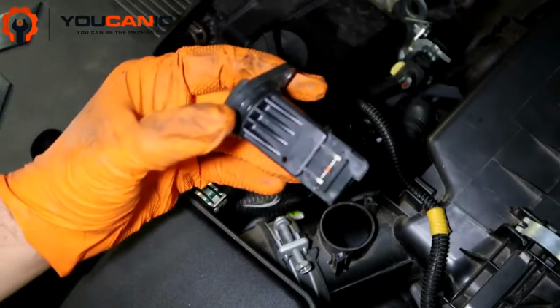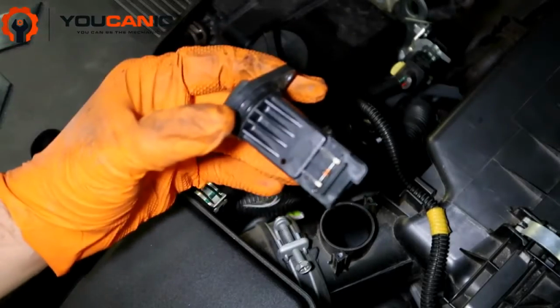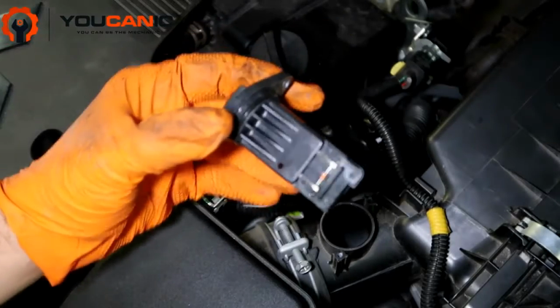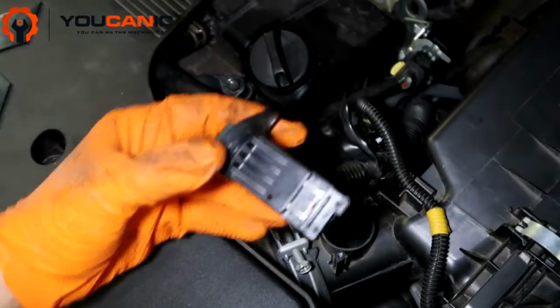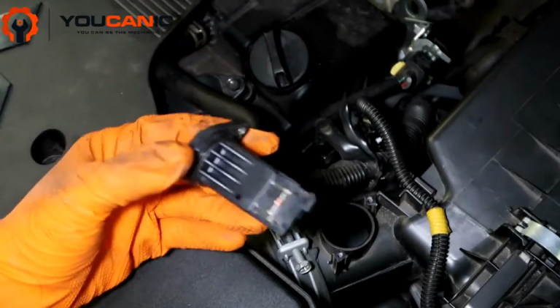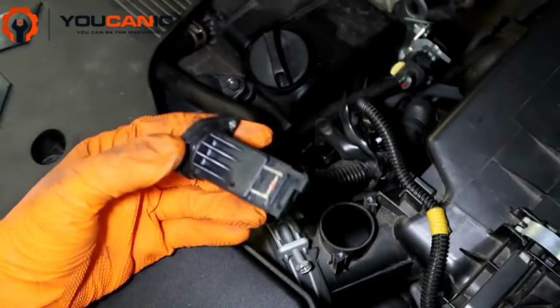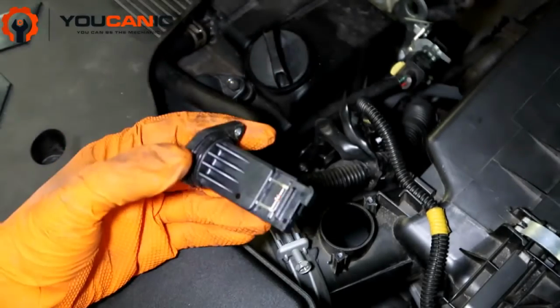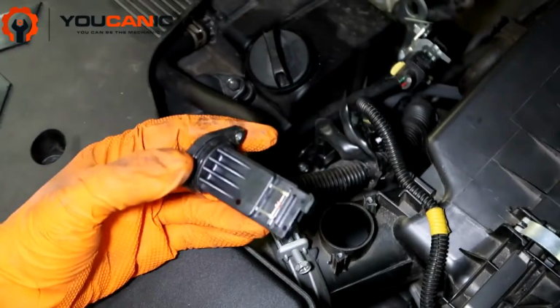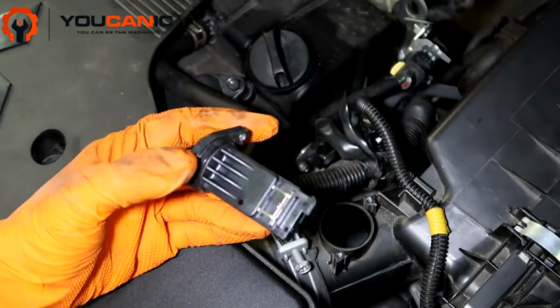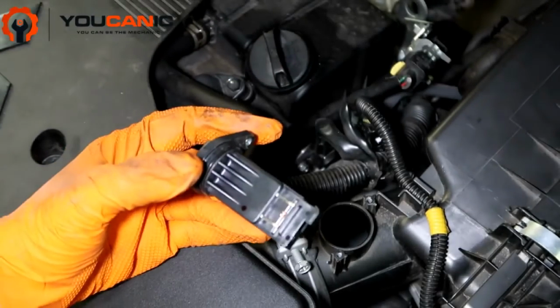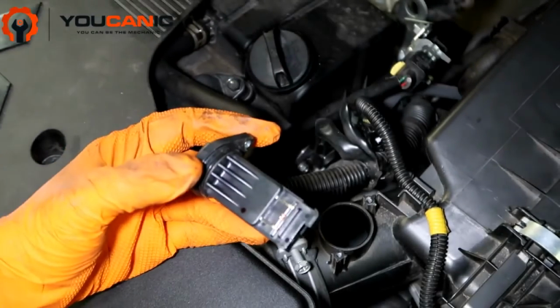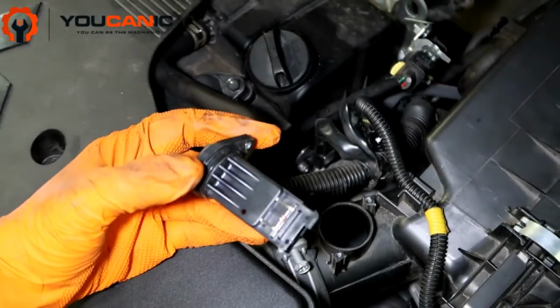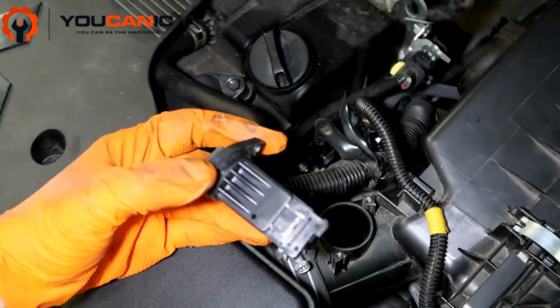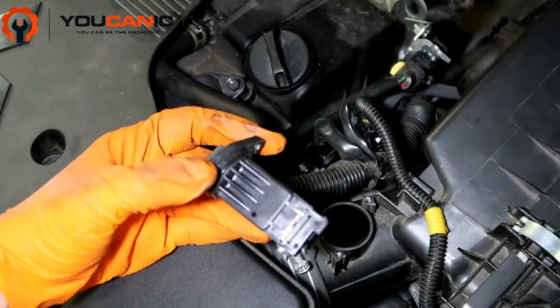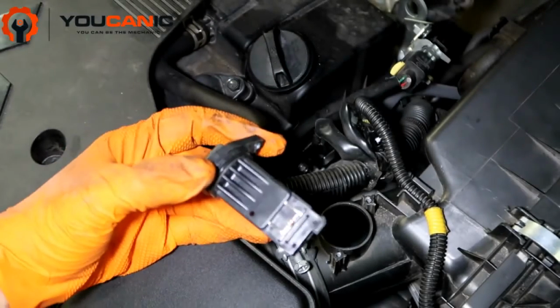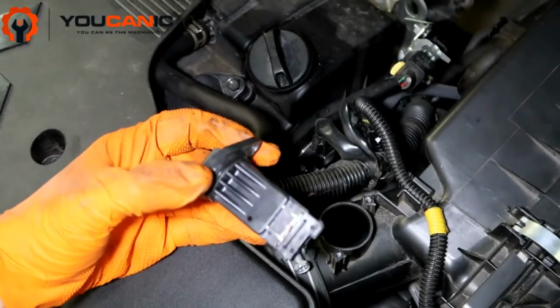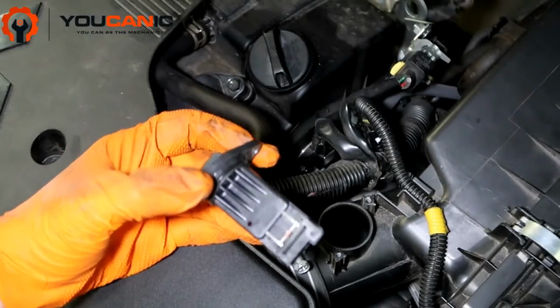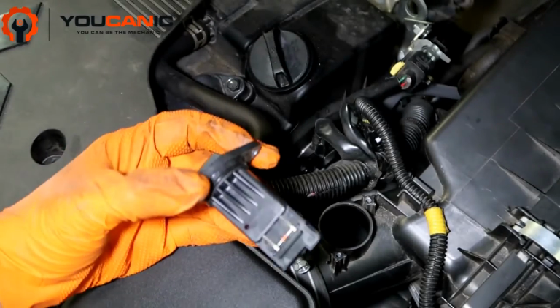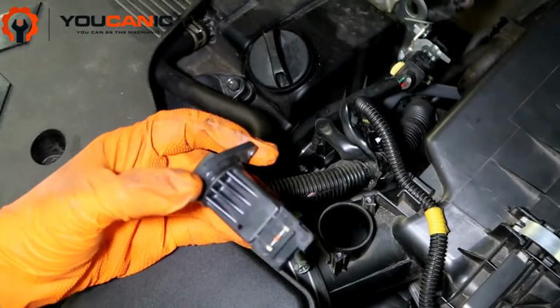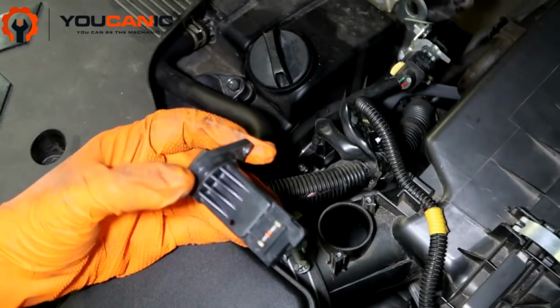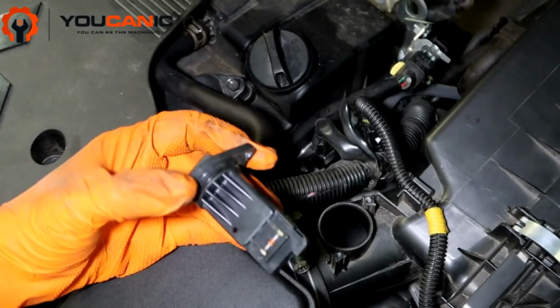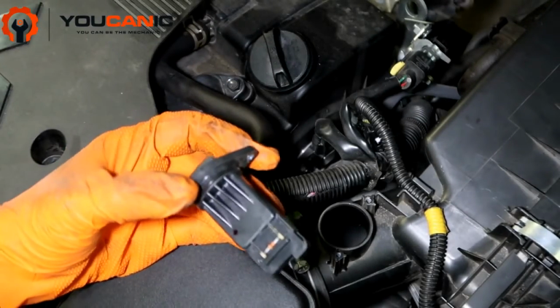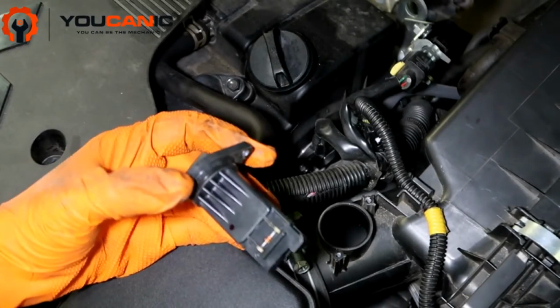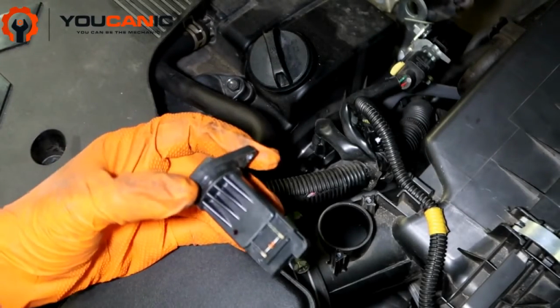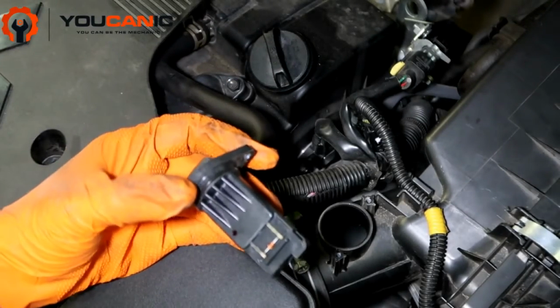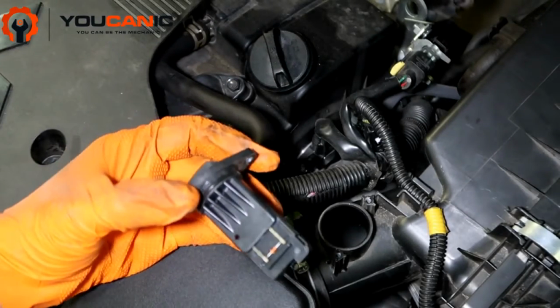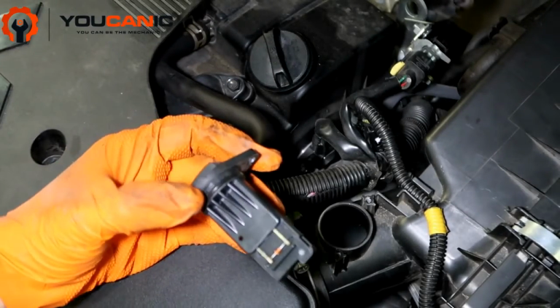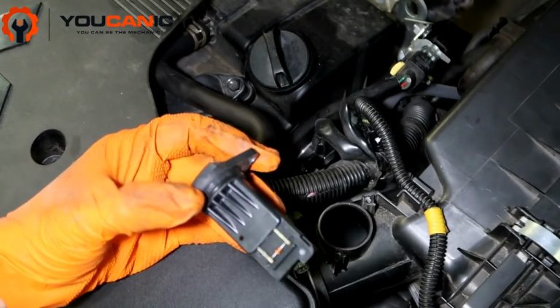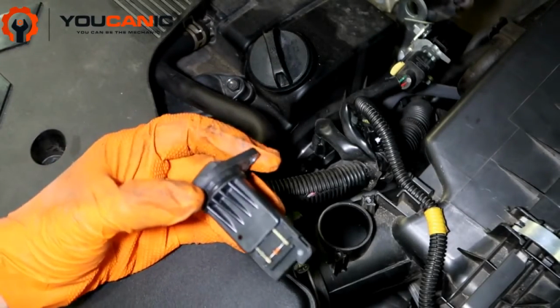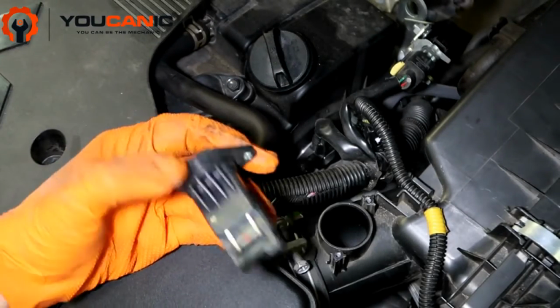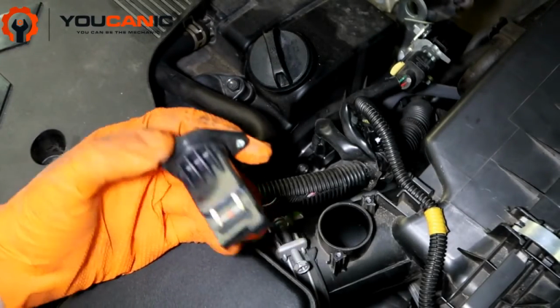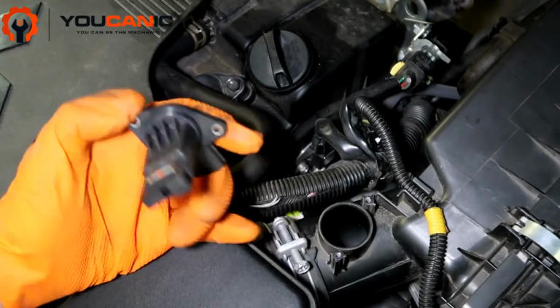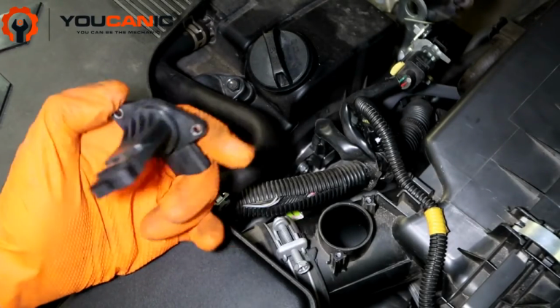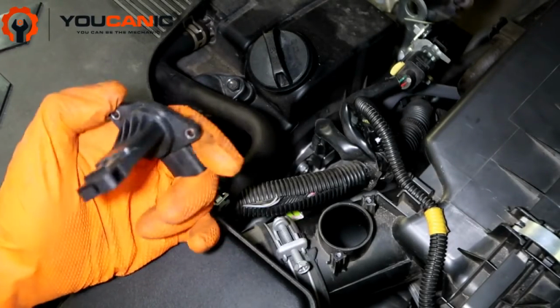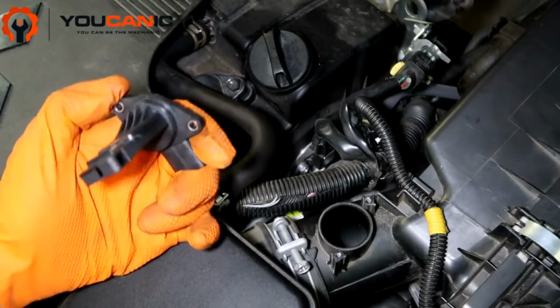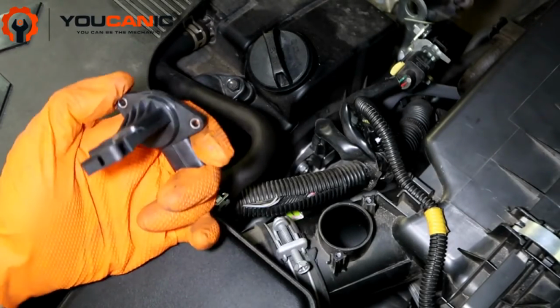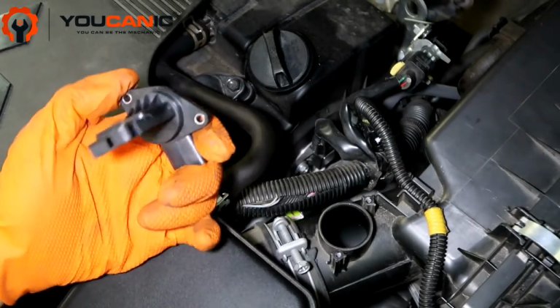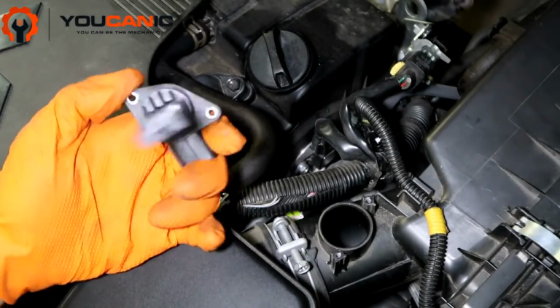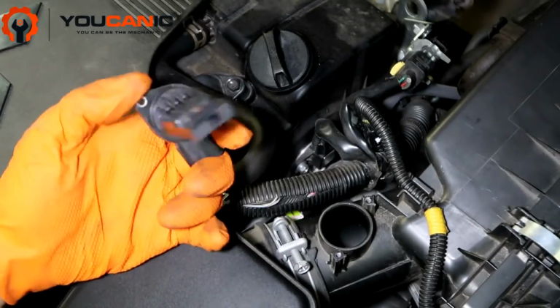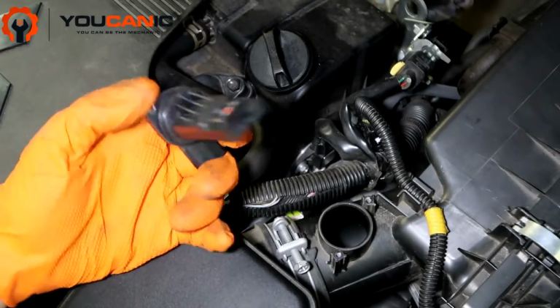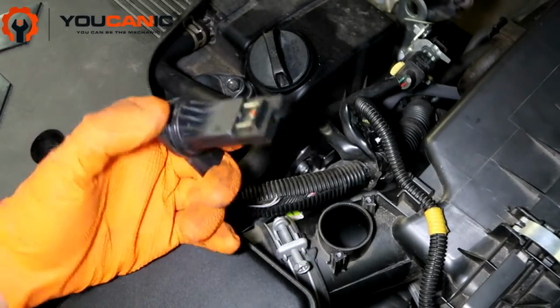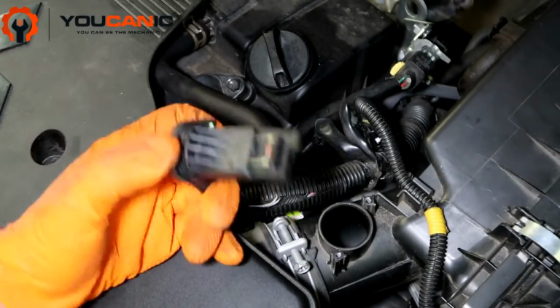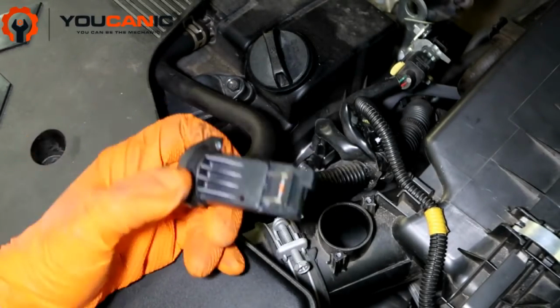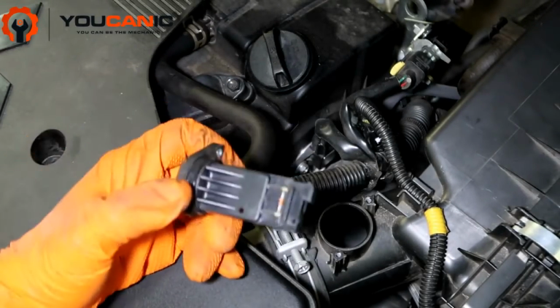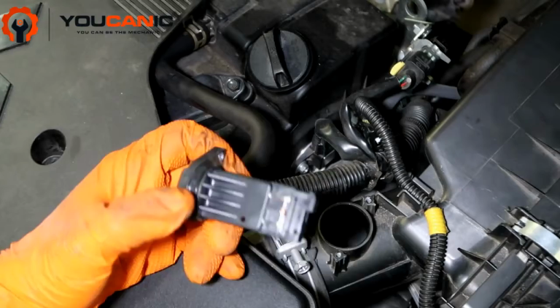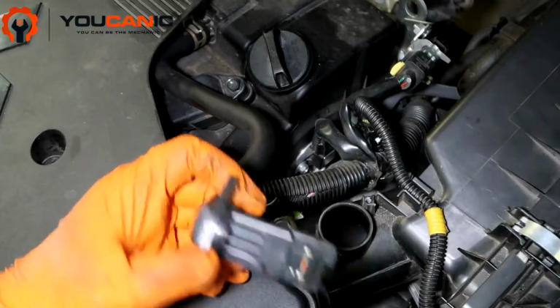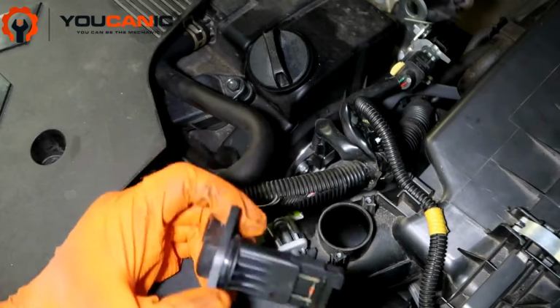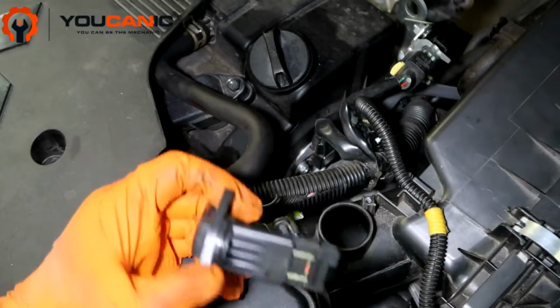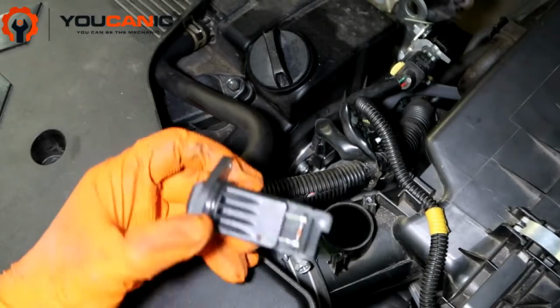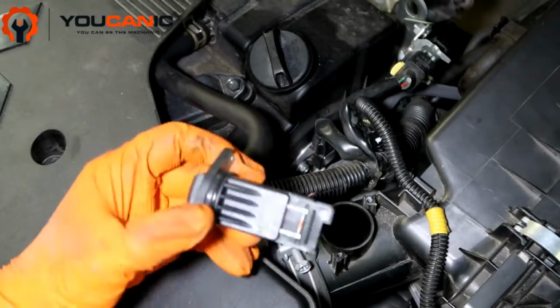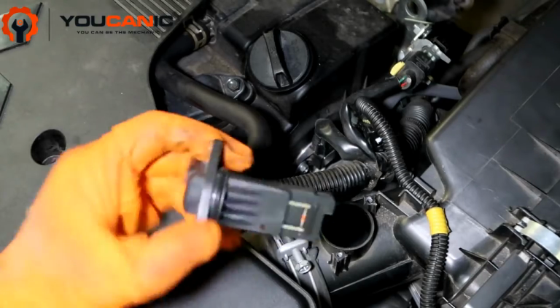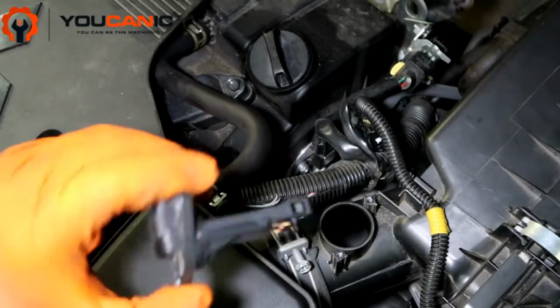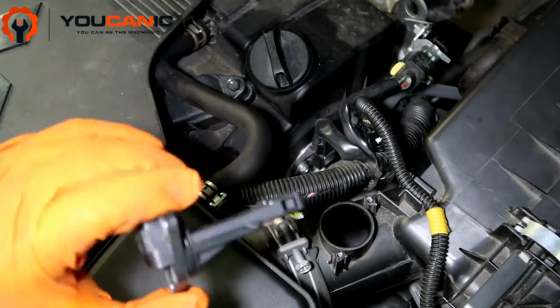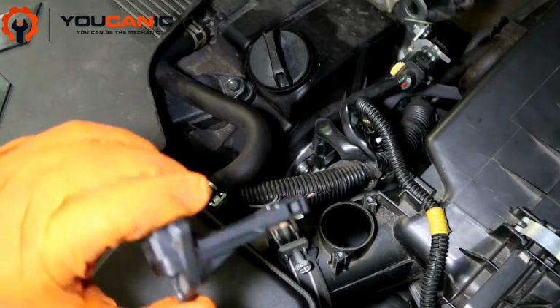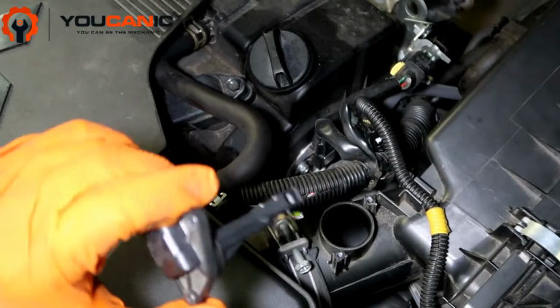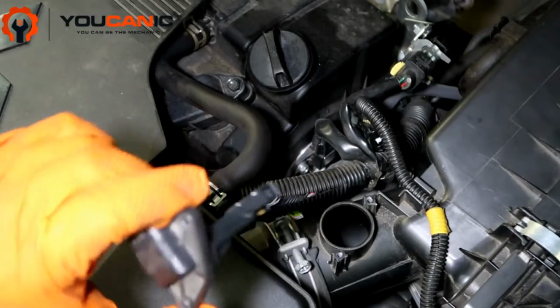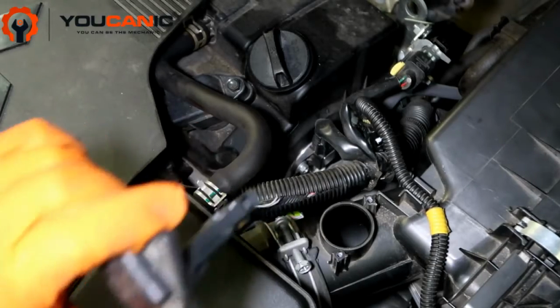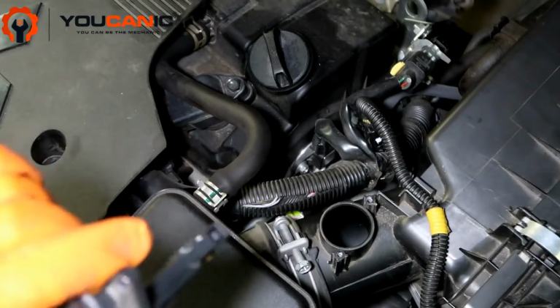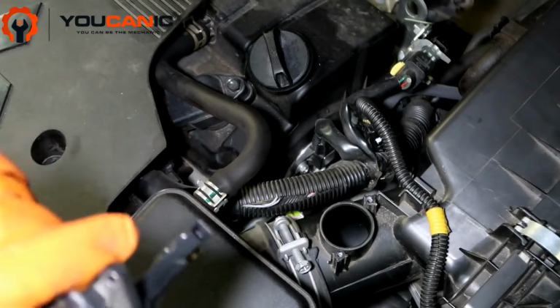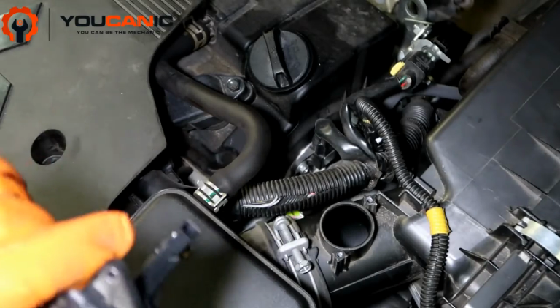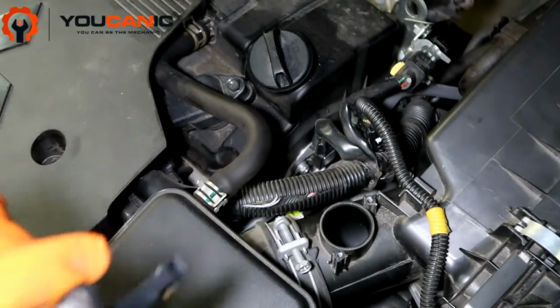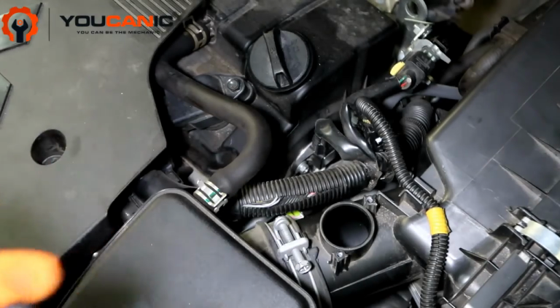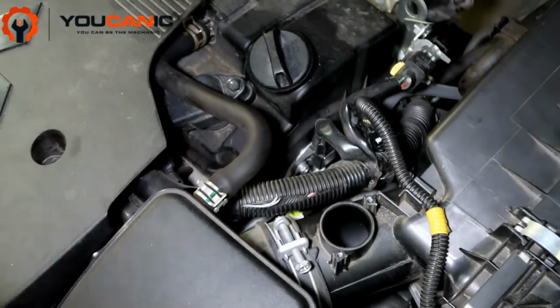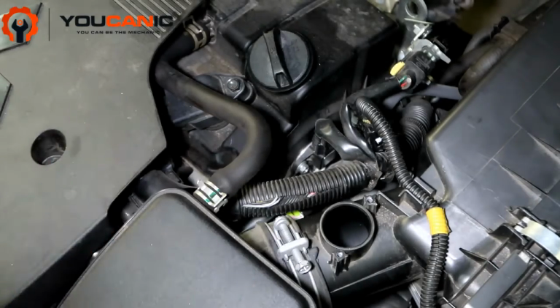Here is the mass airflow sensor. This measures the volume — how much air goes into the engine — but also measures the temperature of the air, so this is very important.